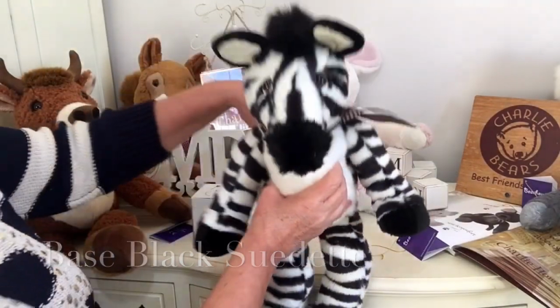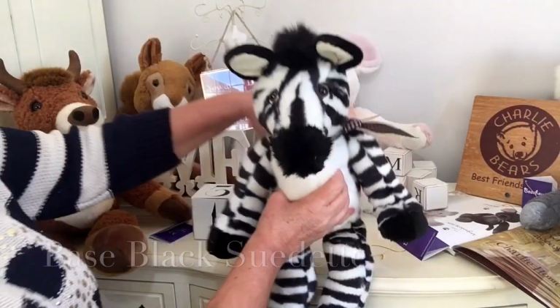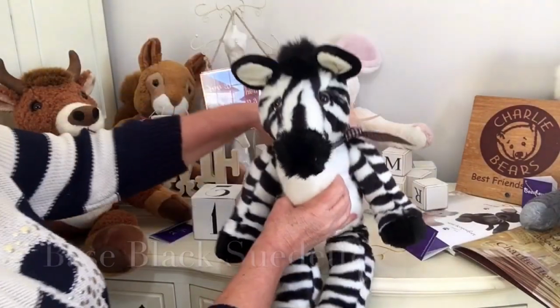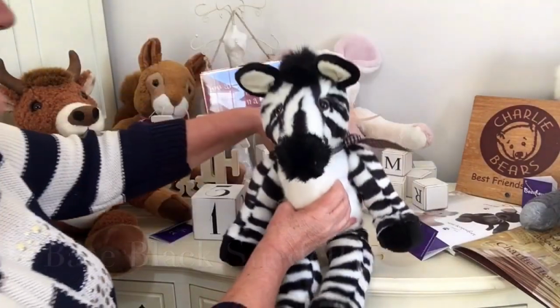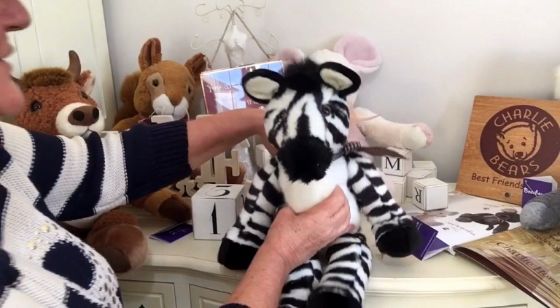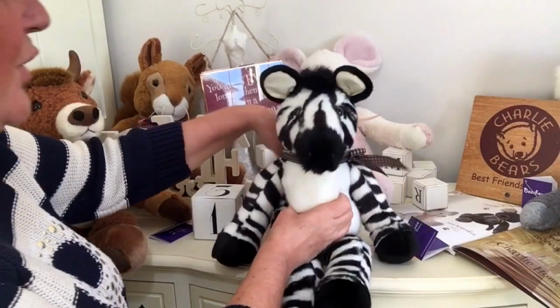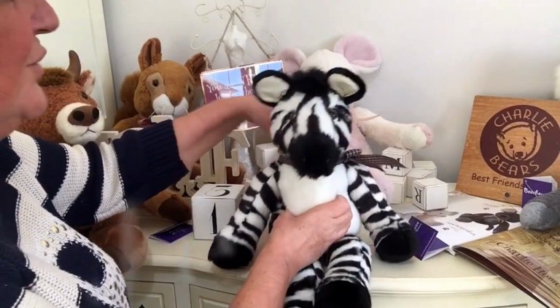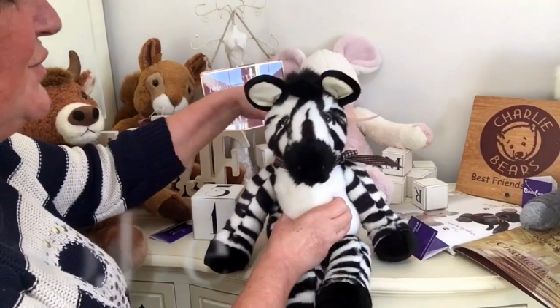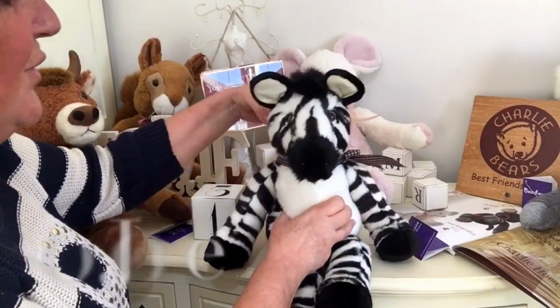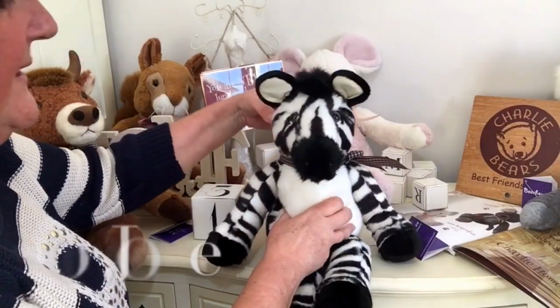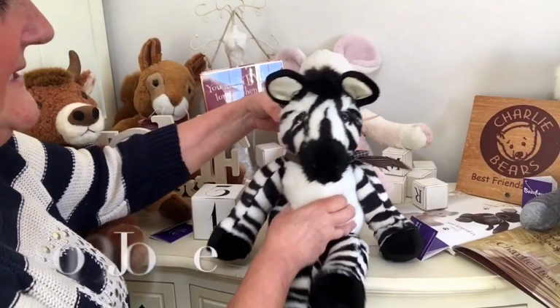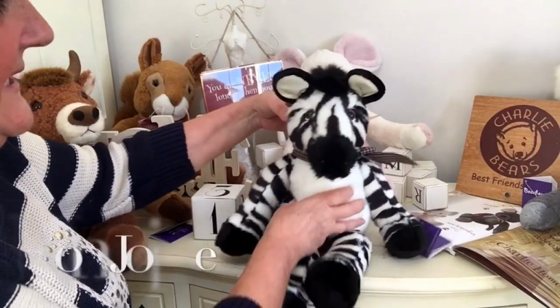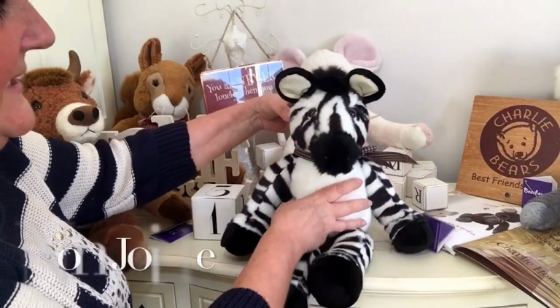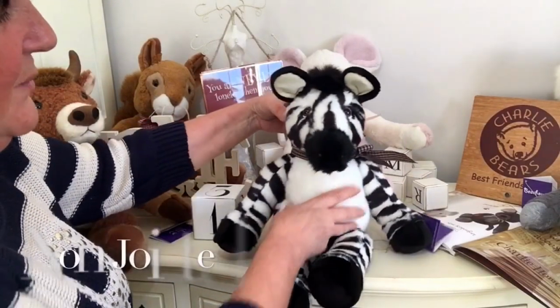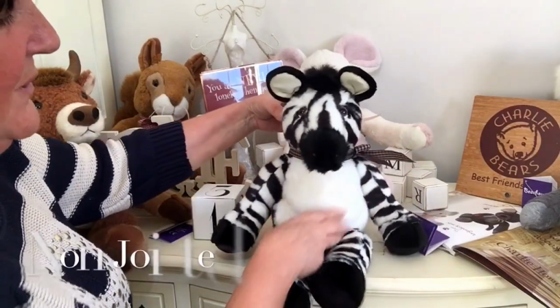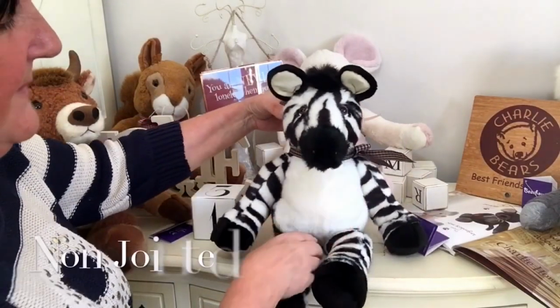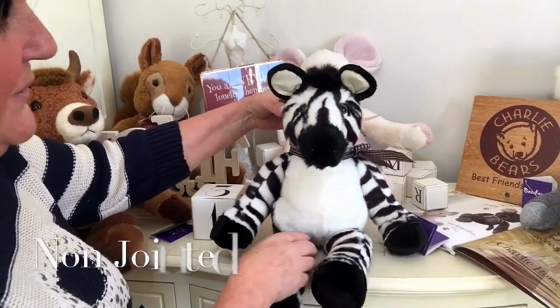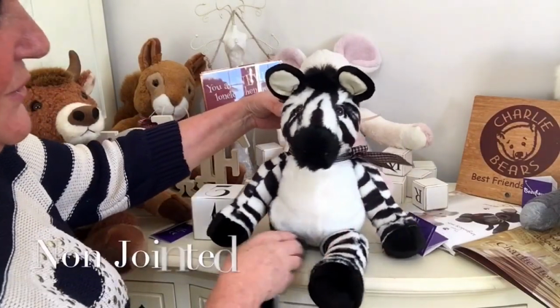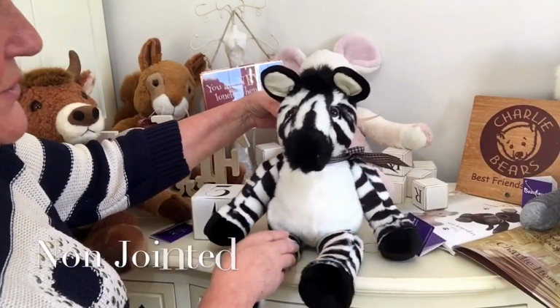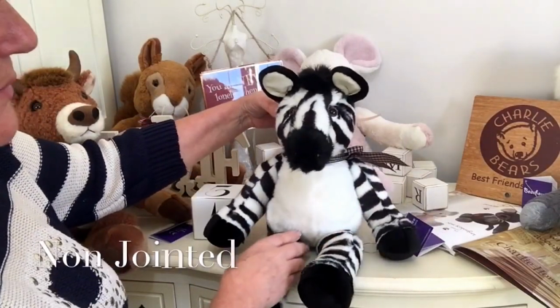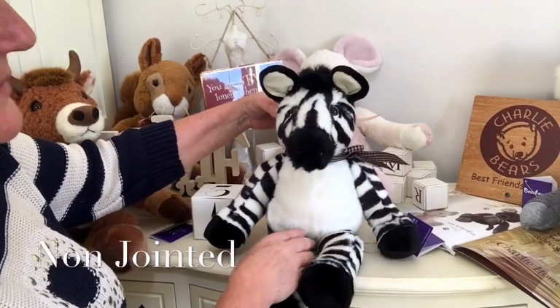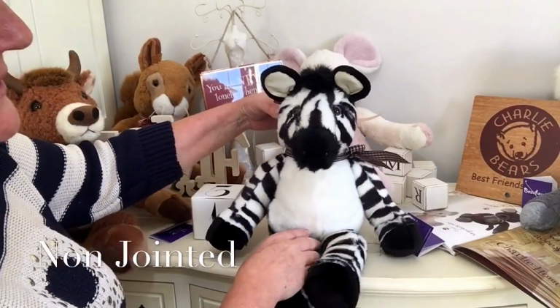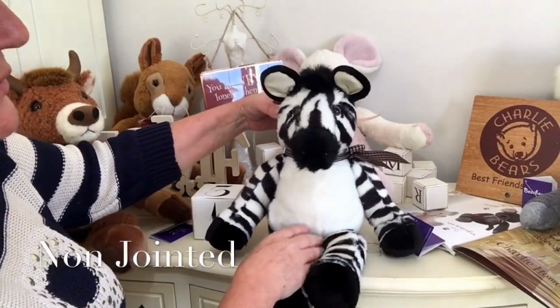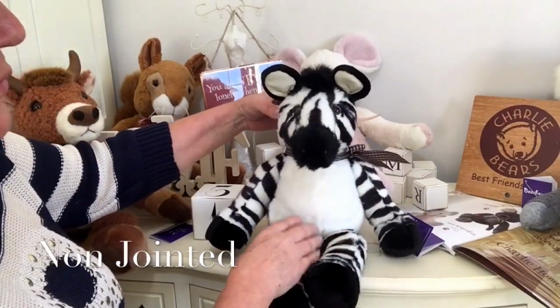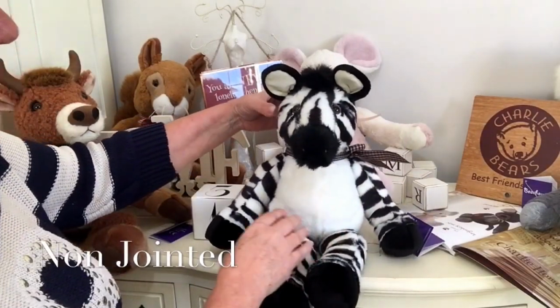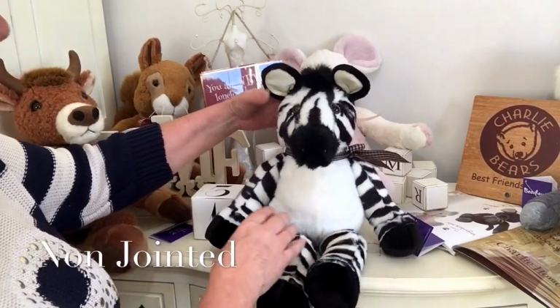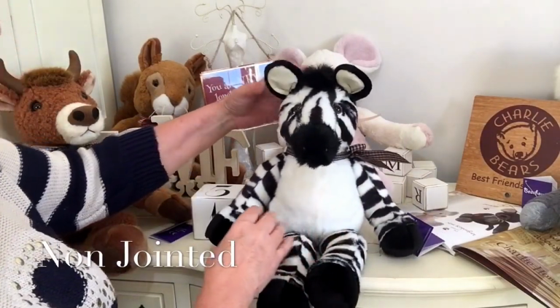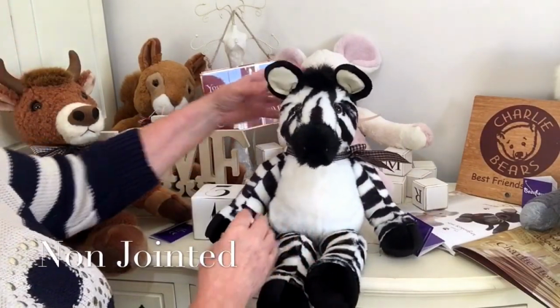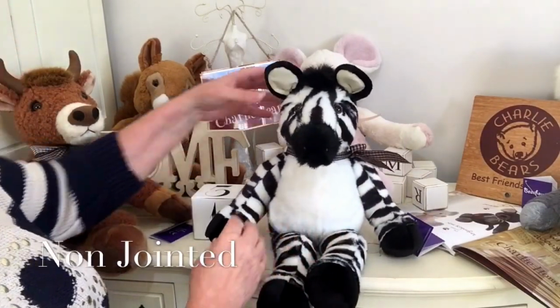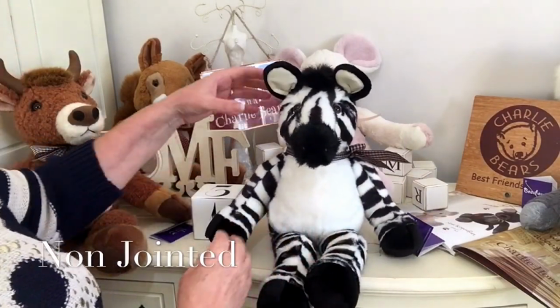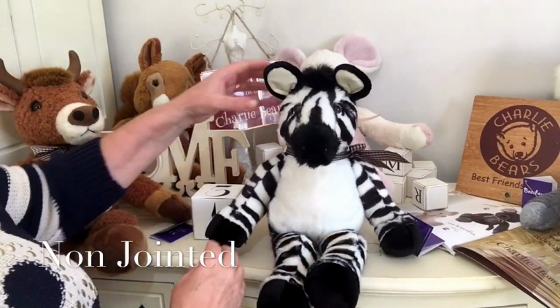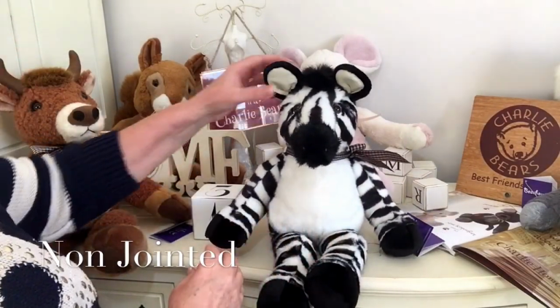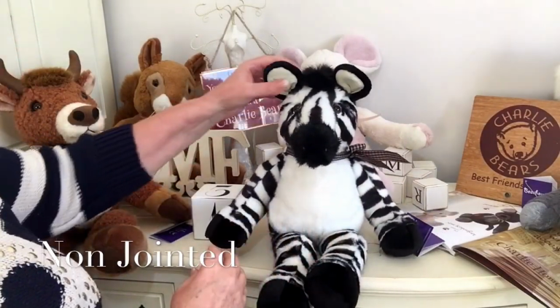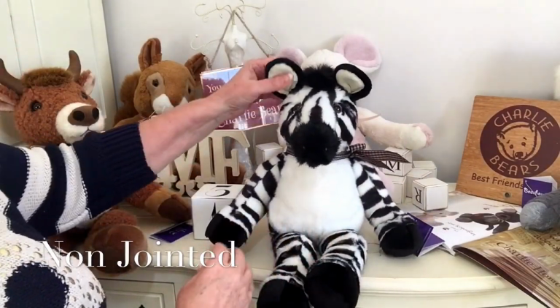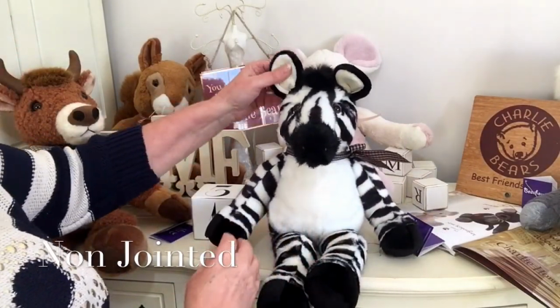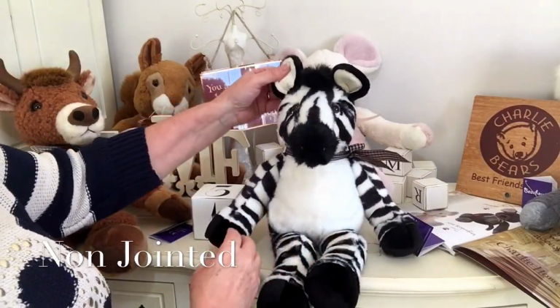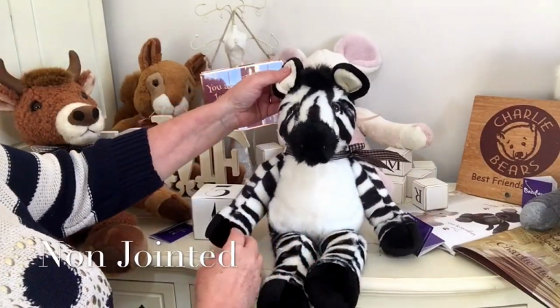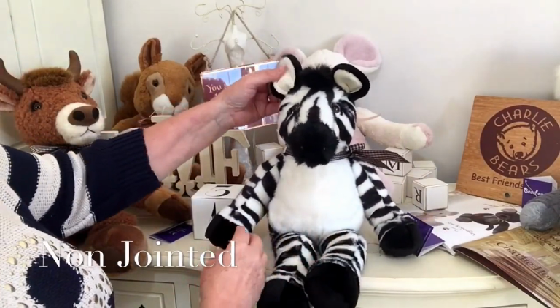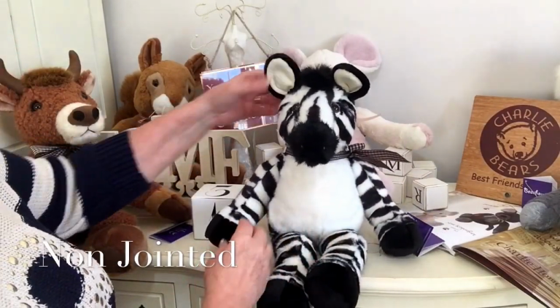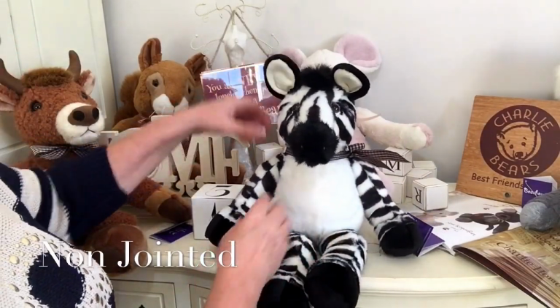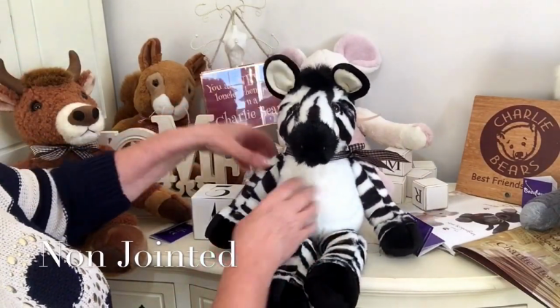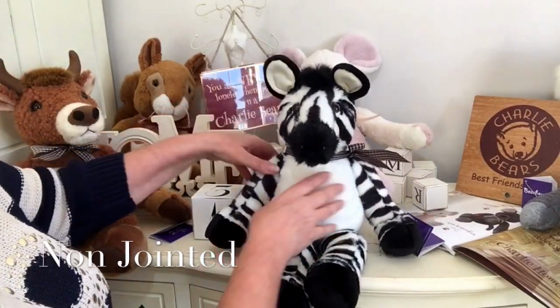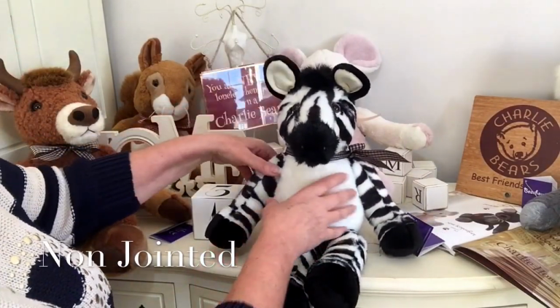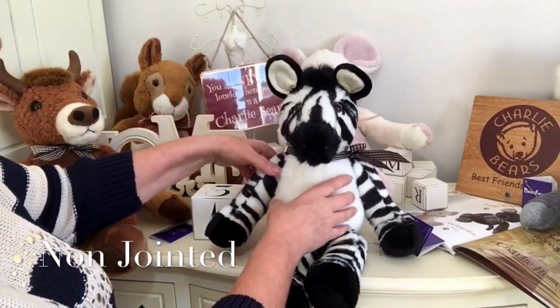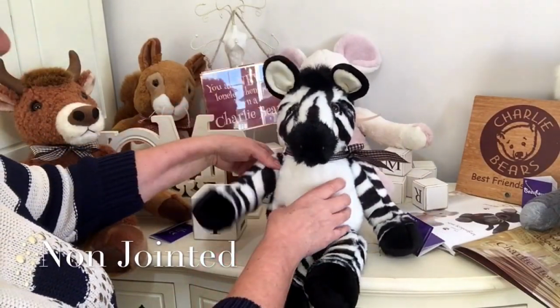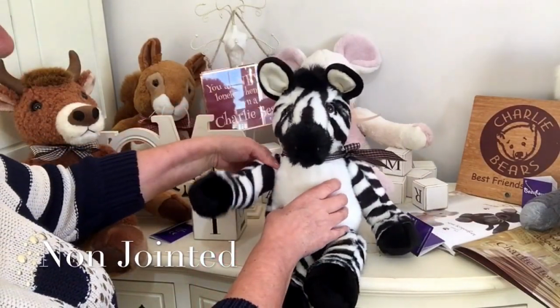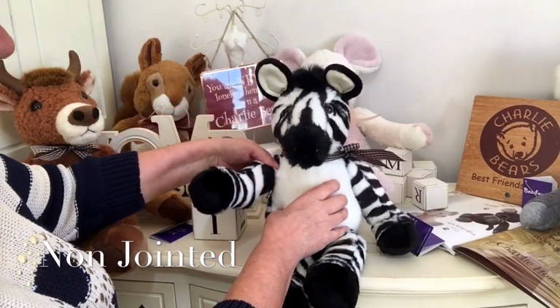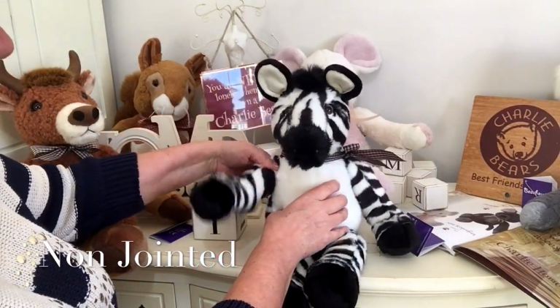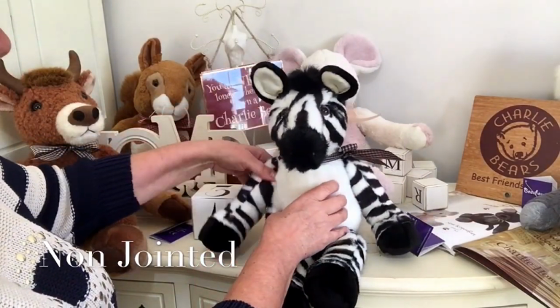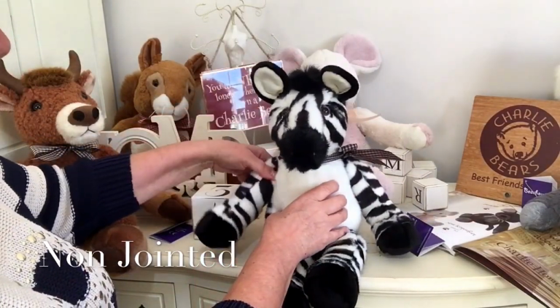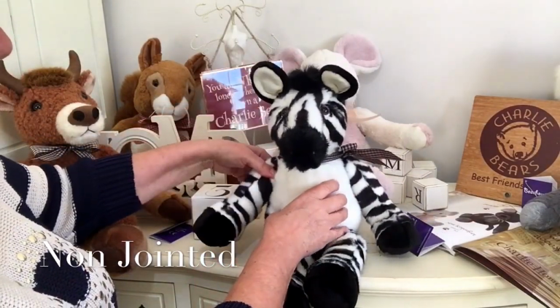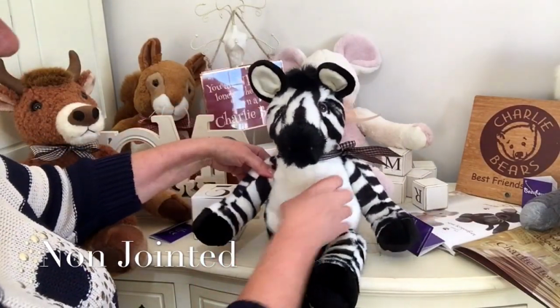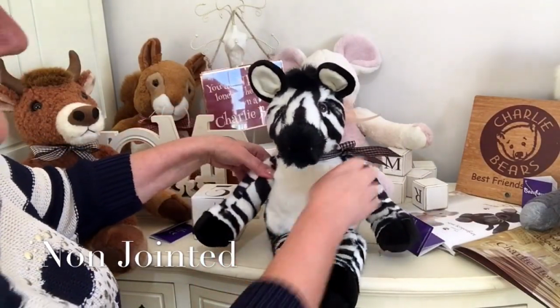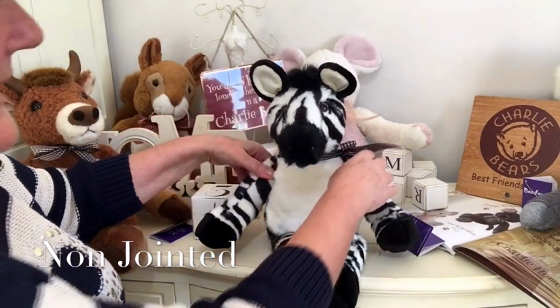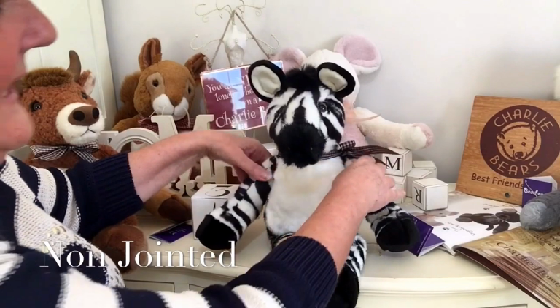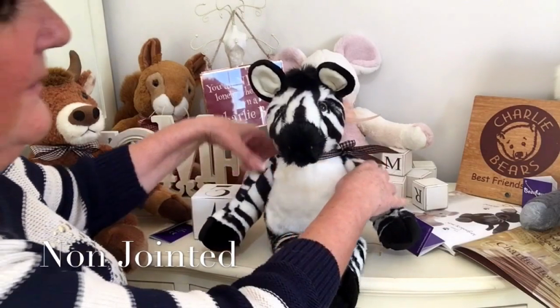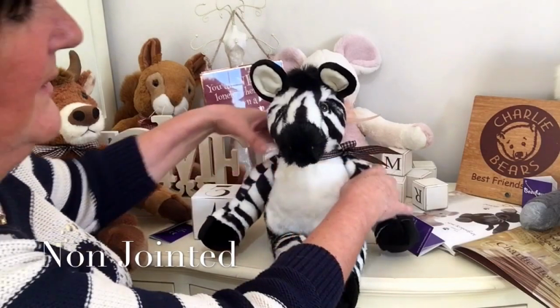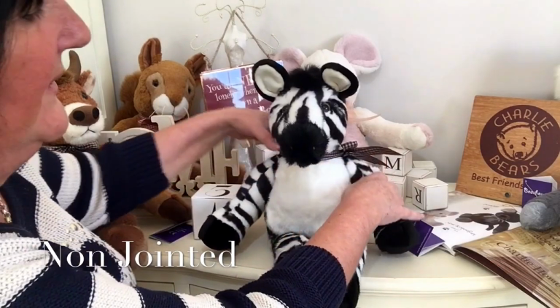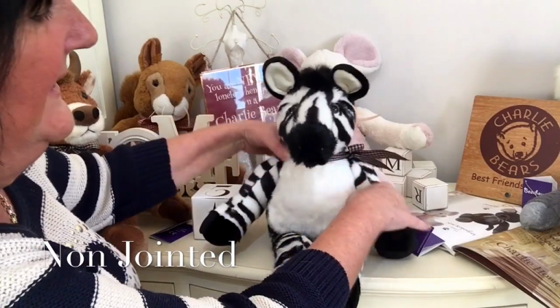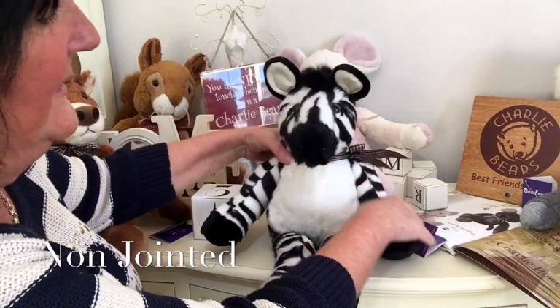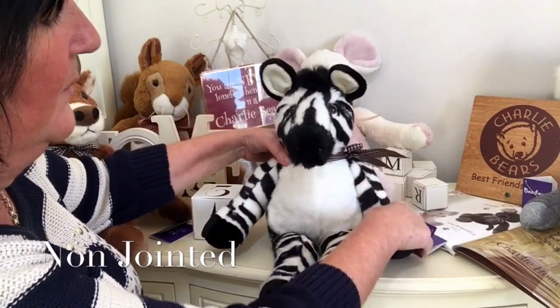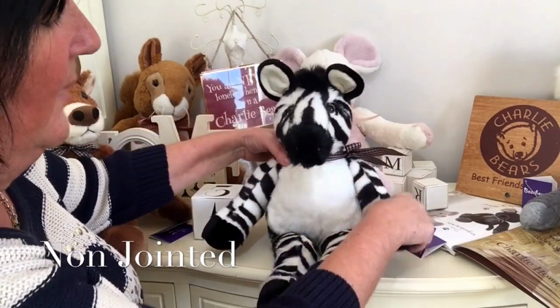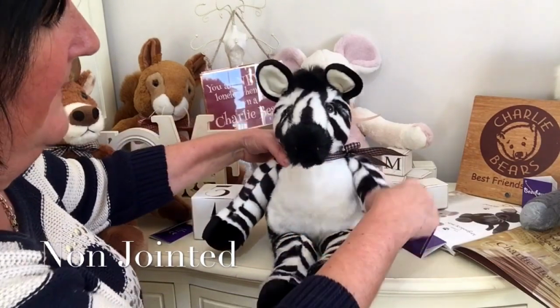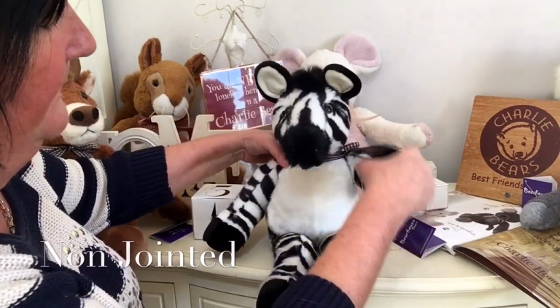He's non-jointed, which means you don't need to worry about any of his joints when playing with a little one.